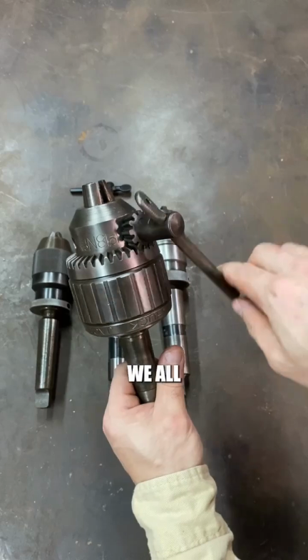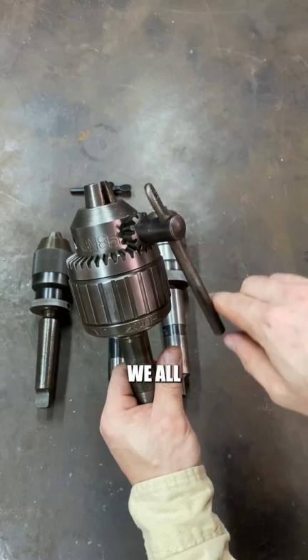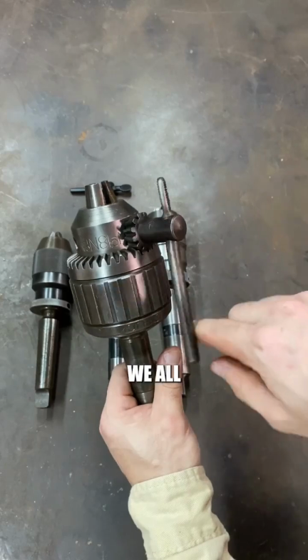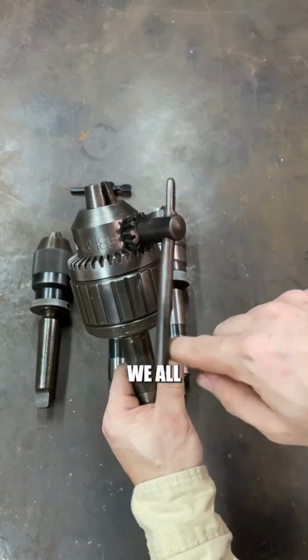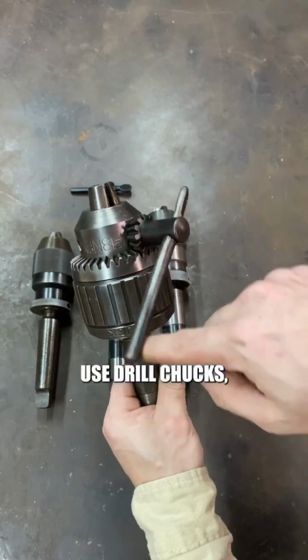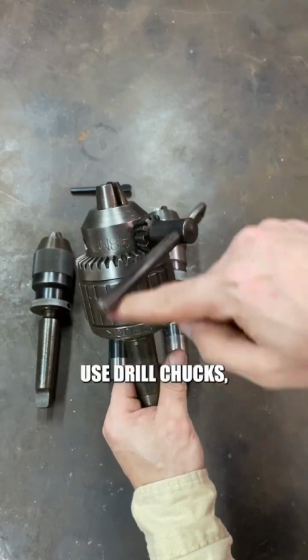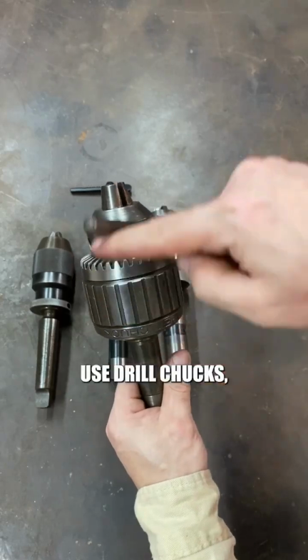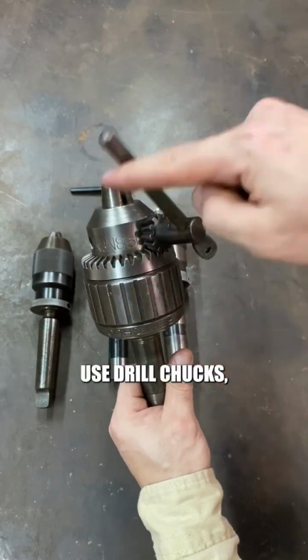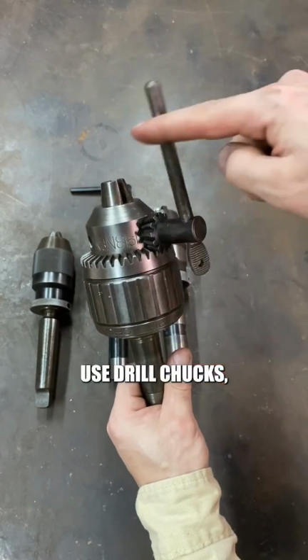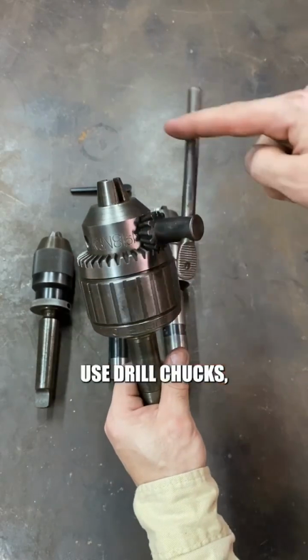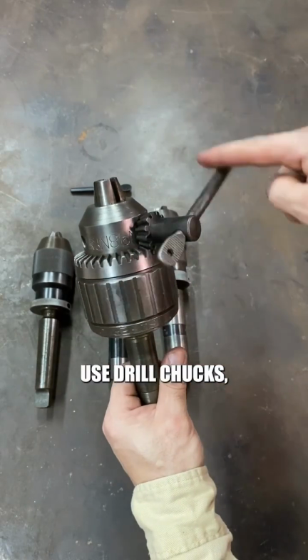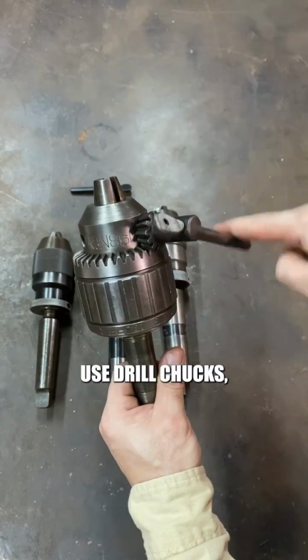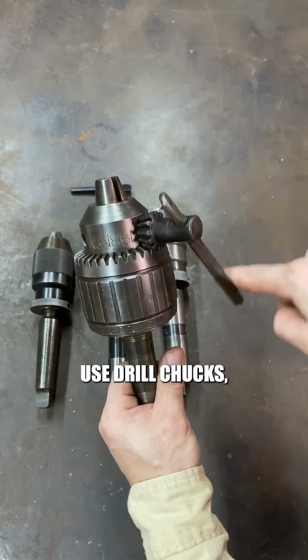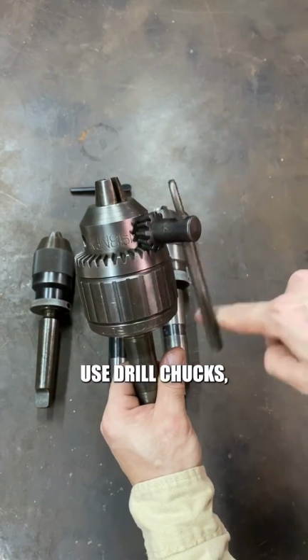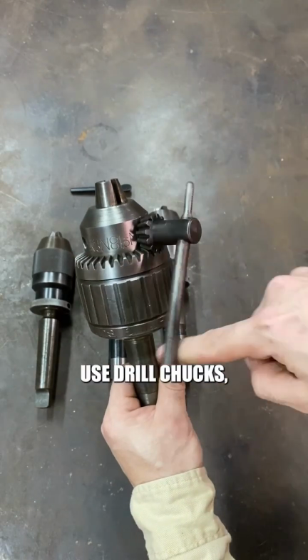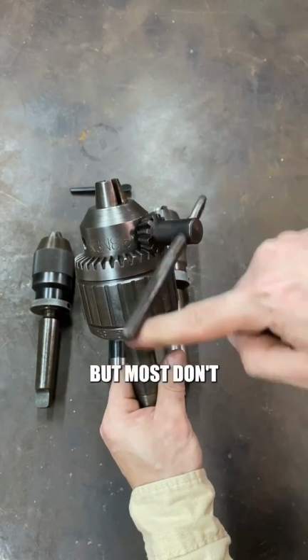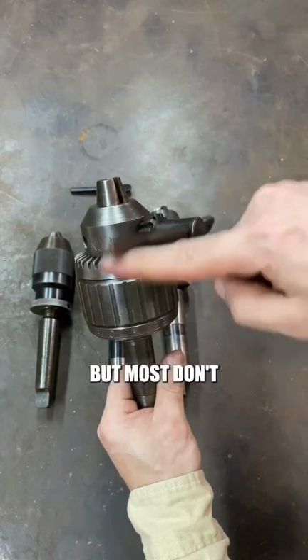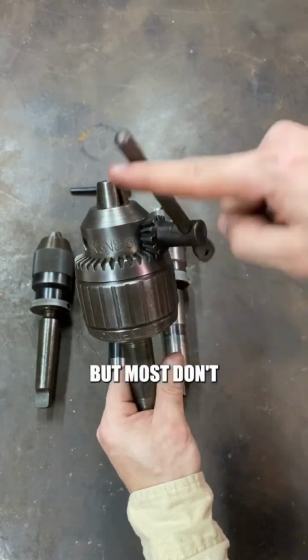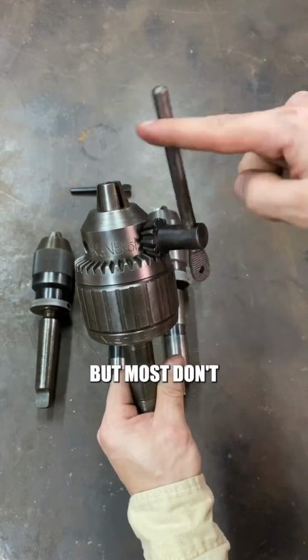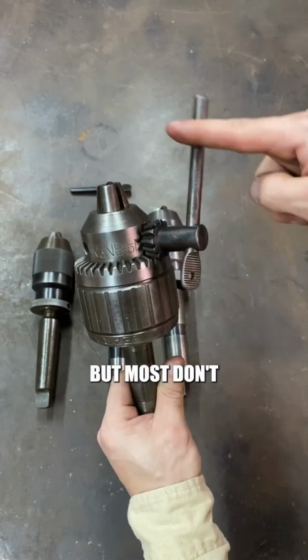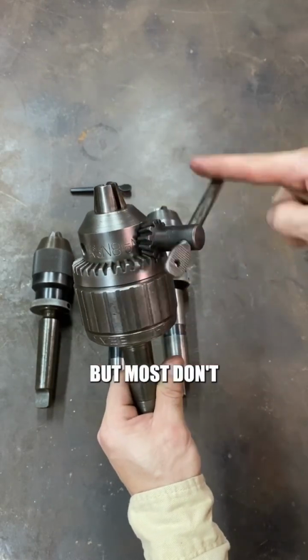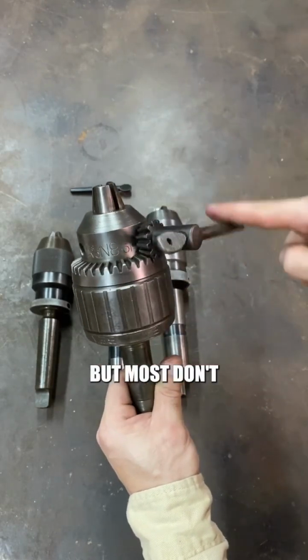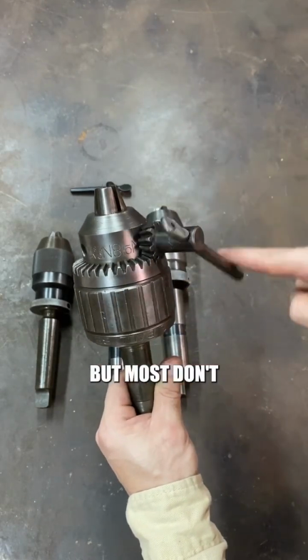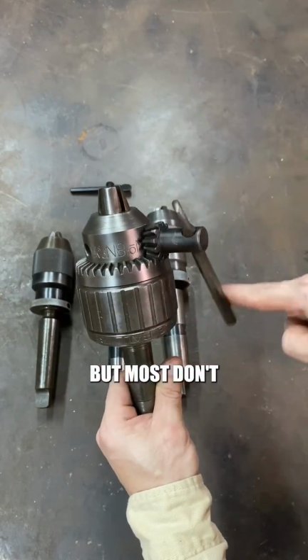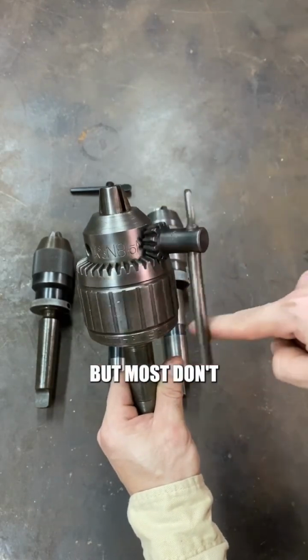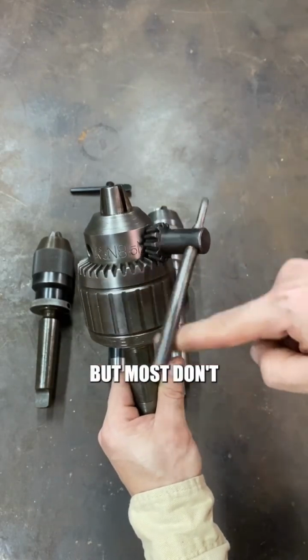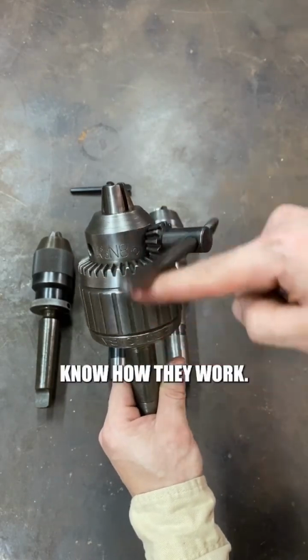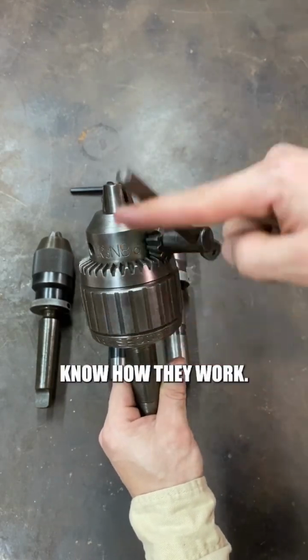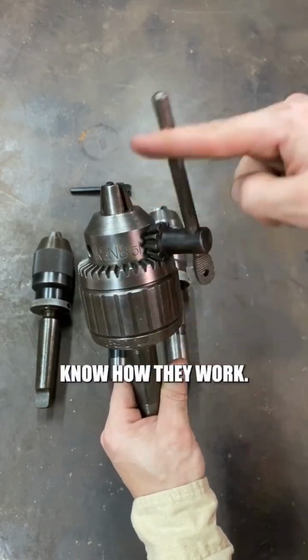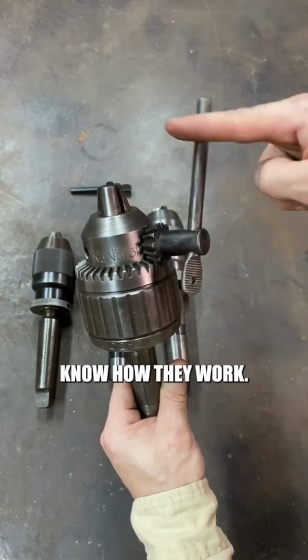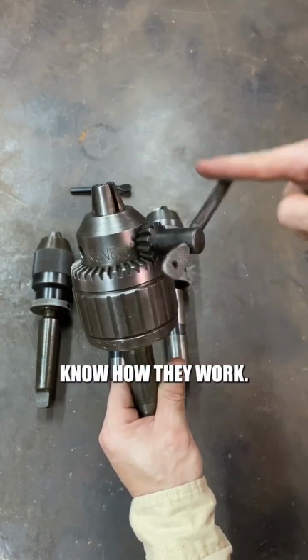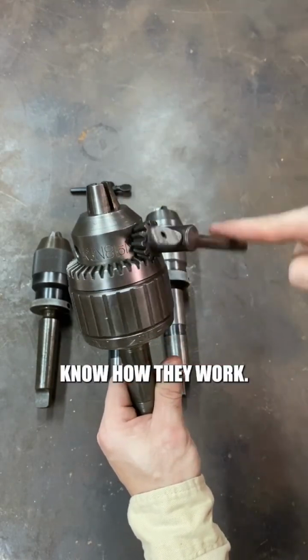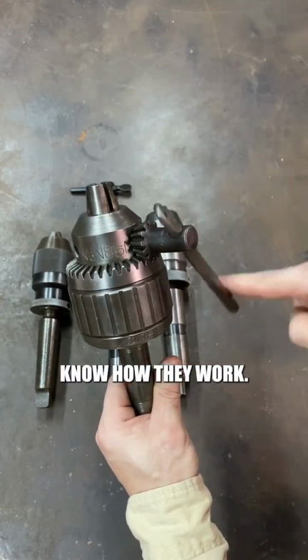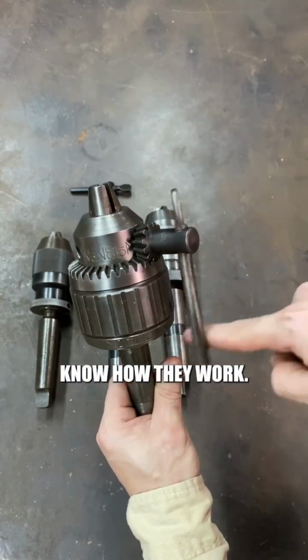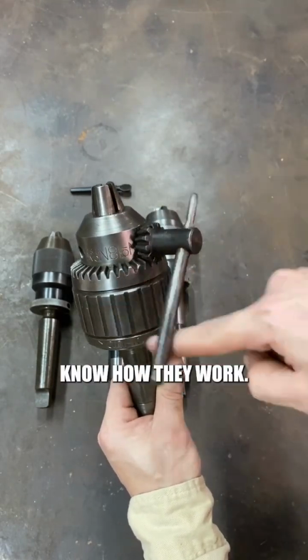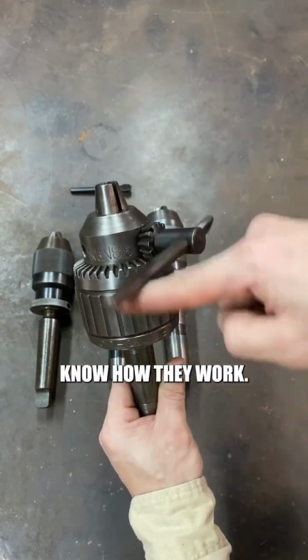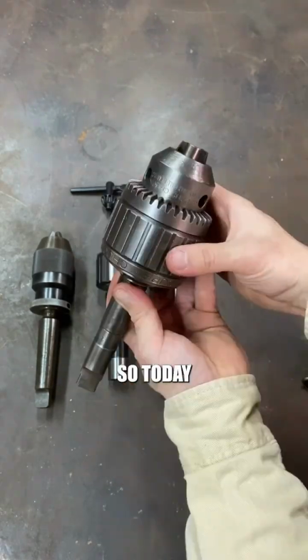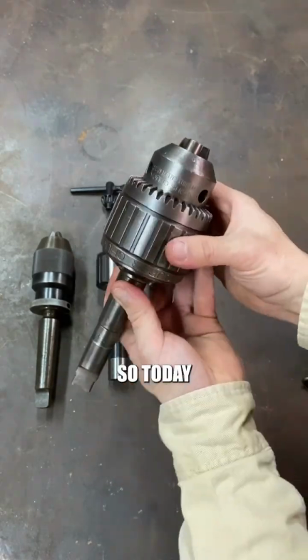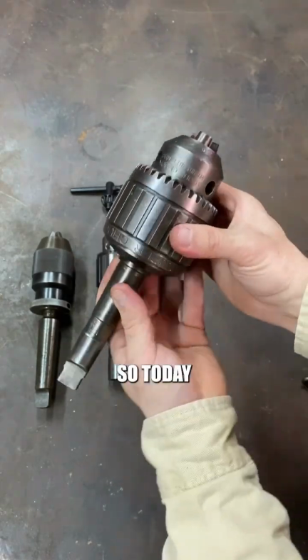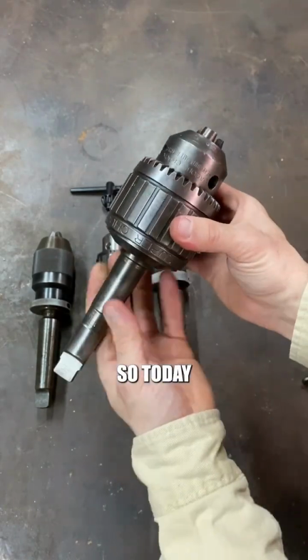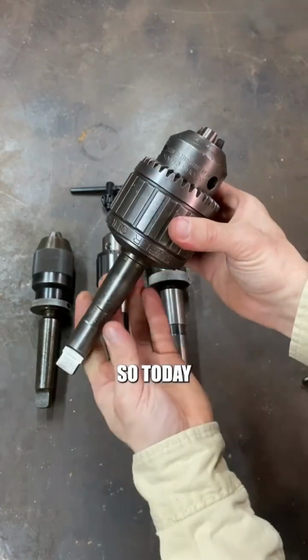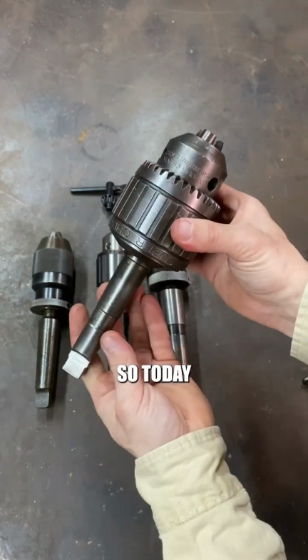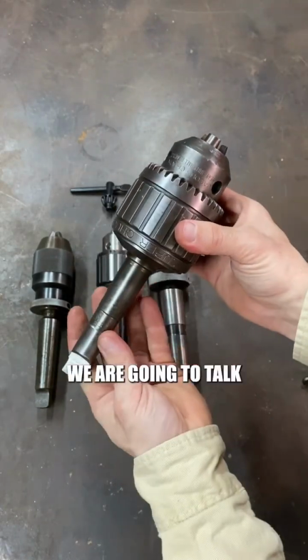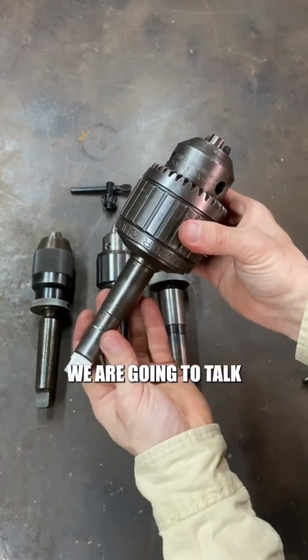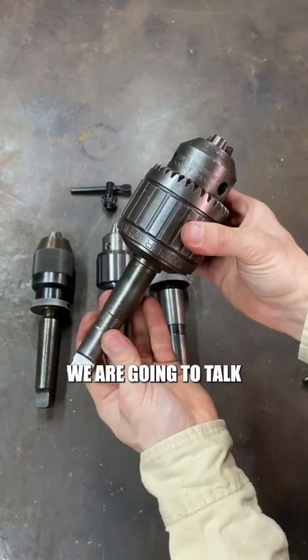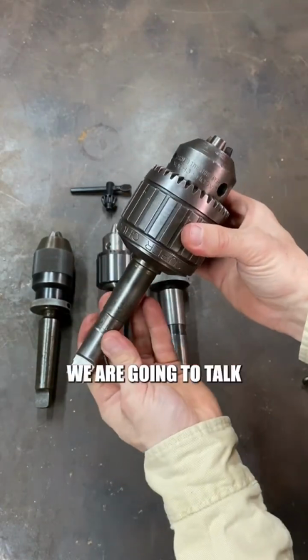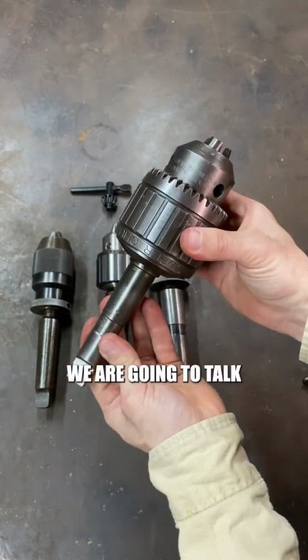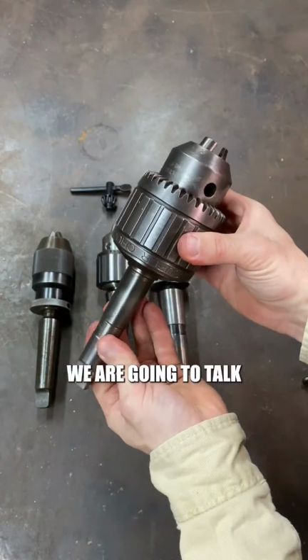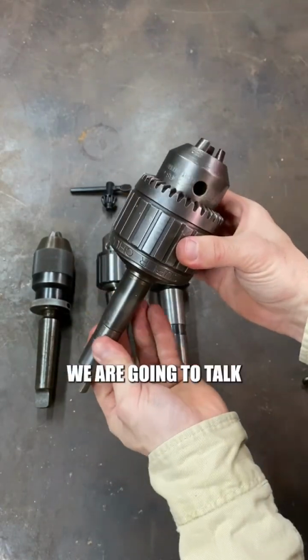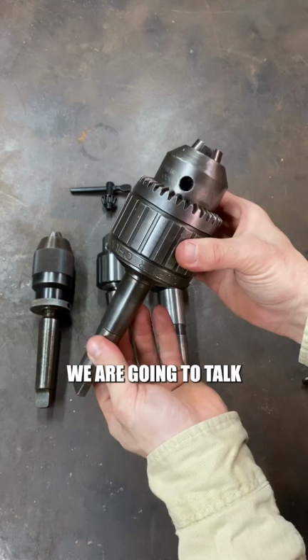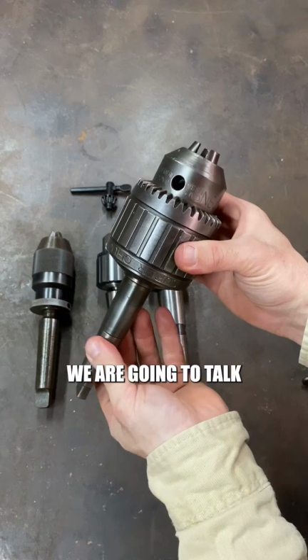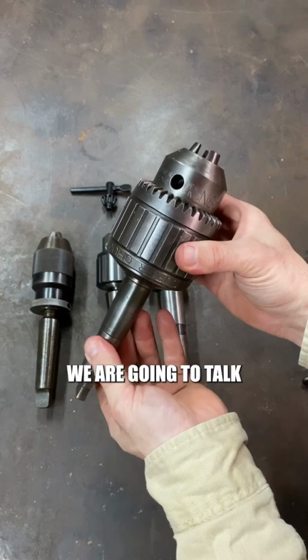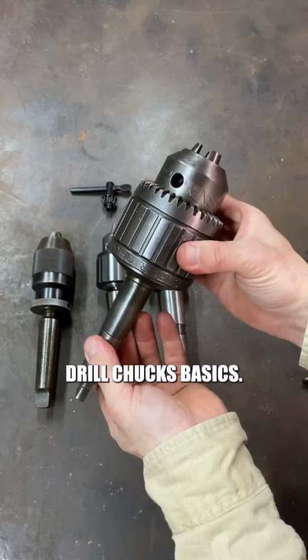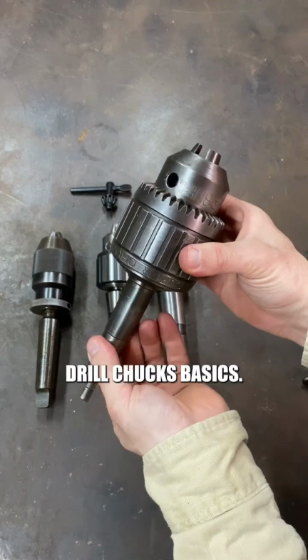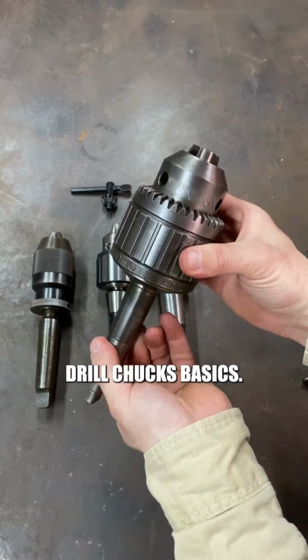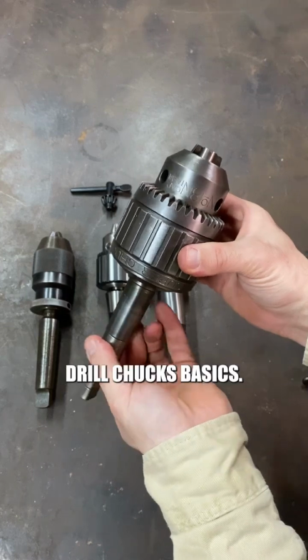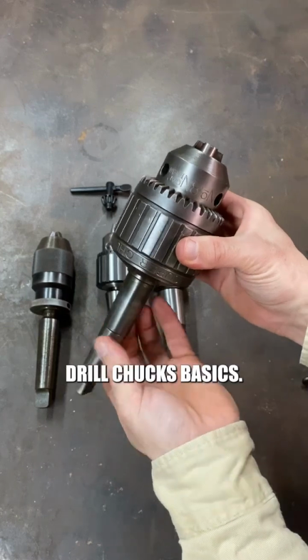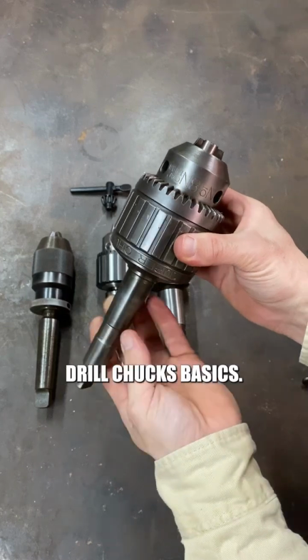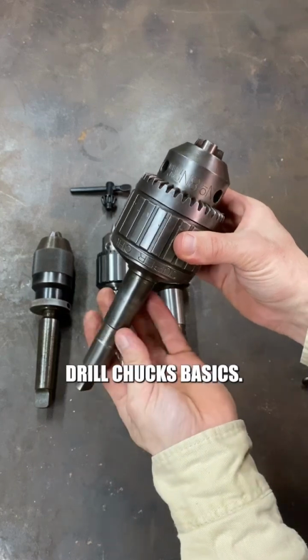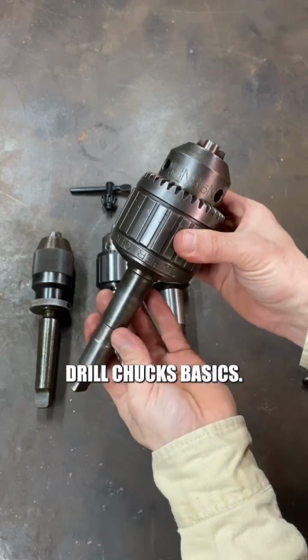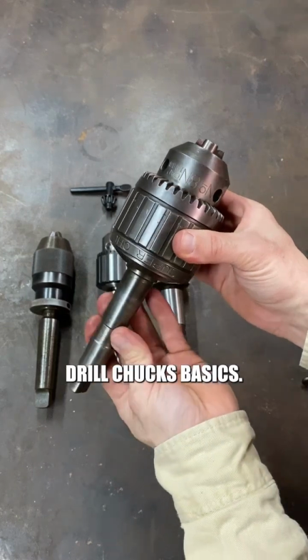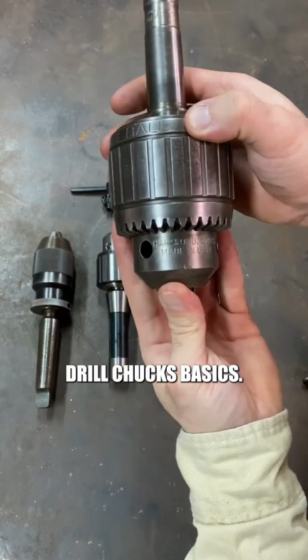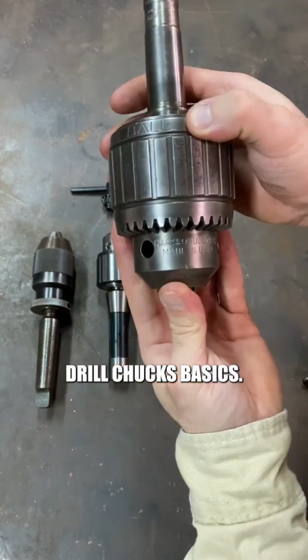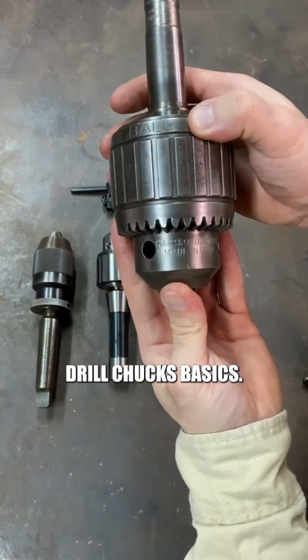We all use drill chucks but most don't know how they work. So today we are going to talk drill chucks basics.